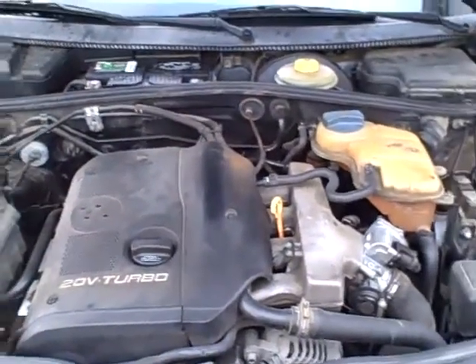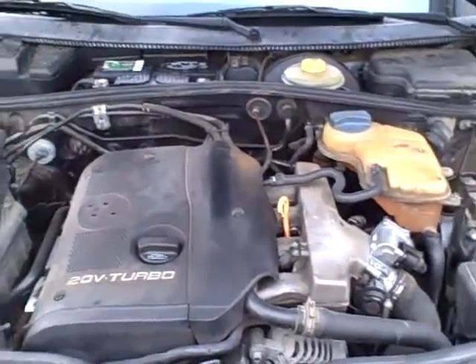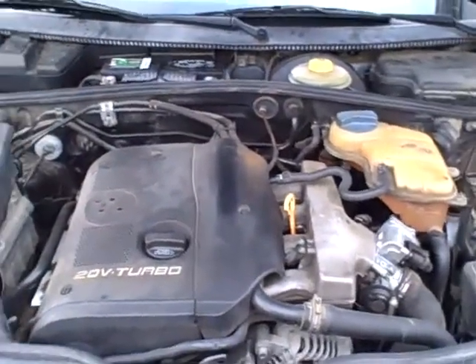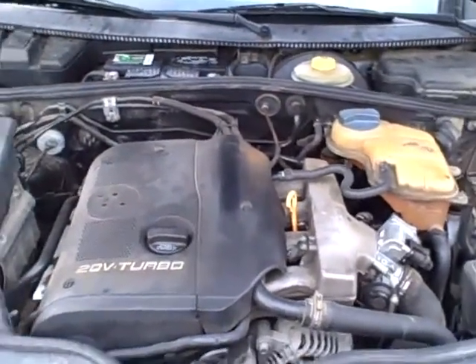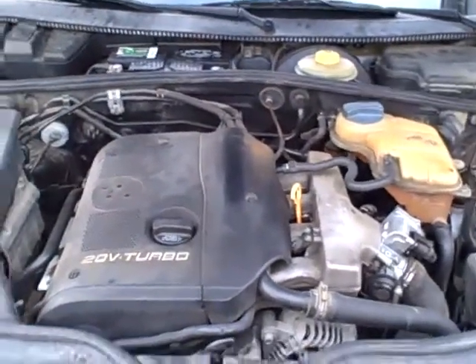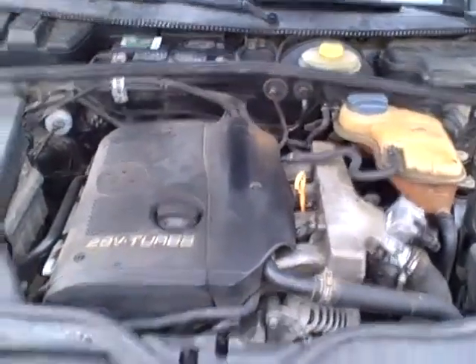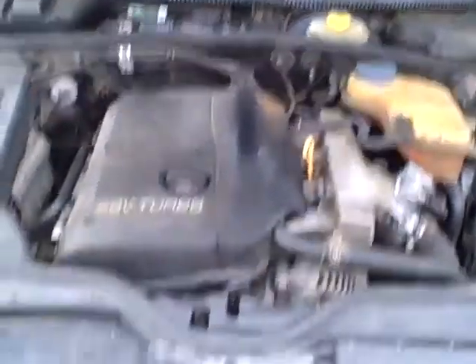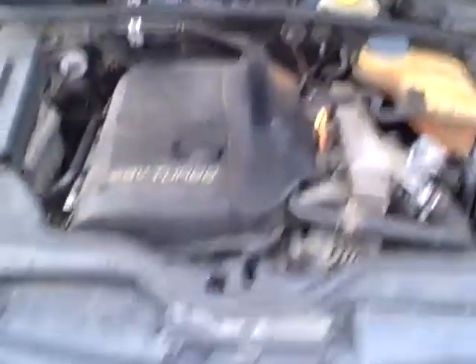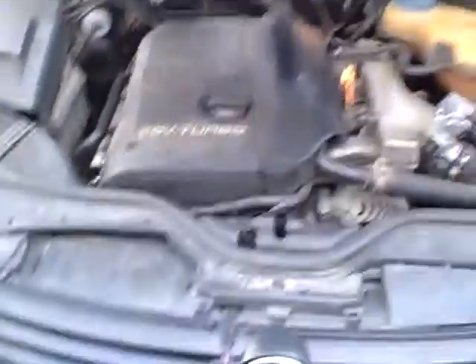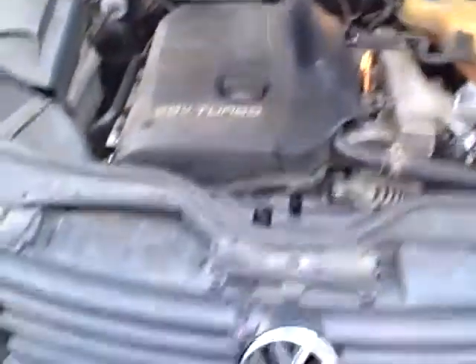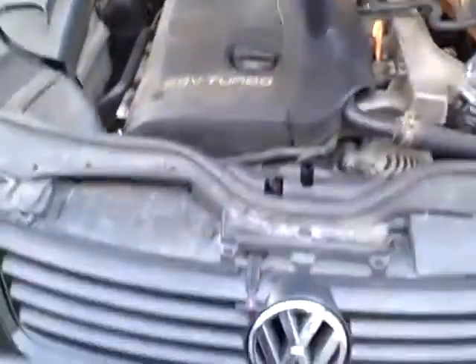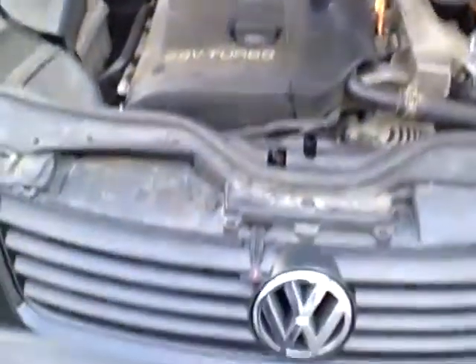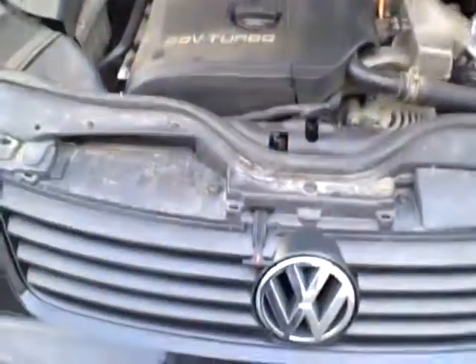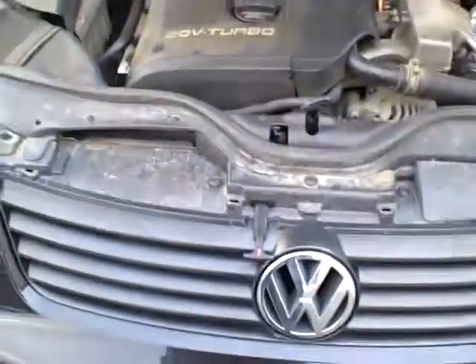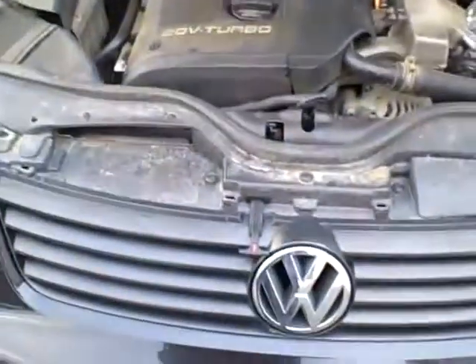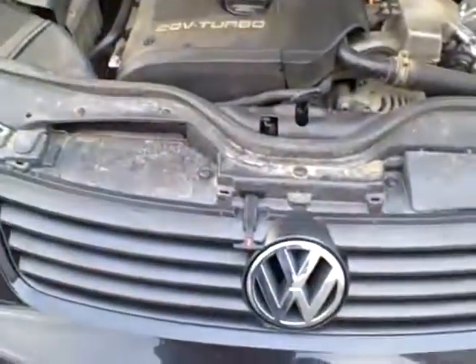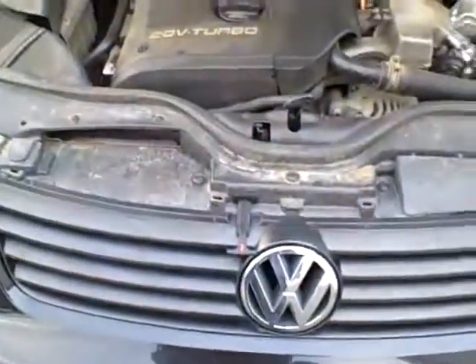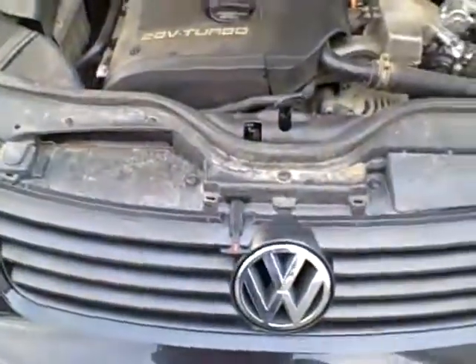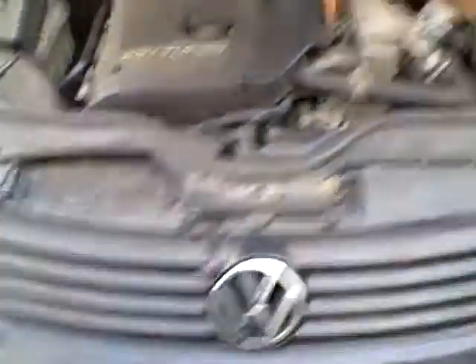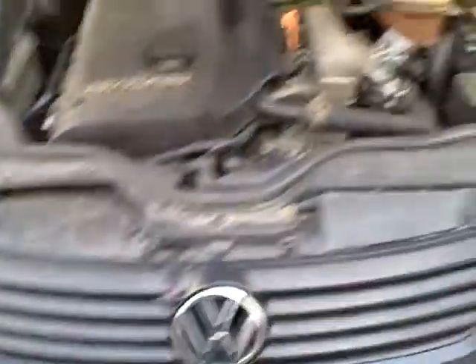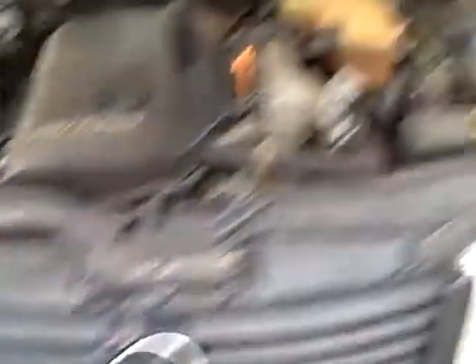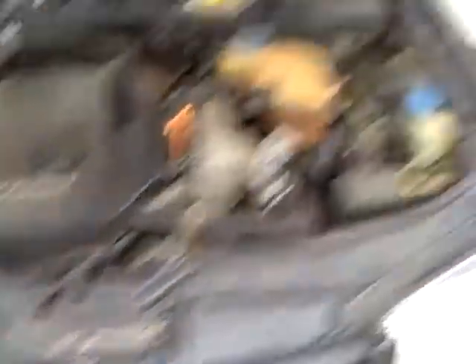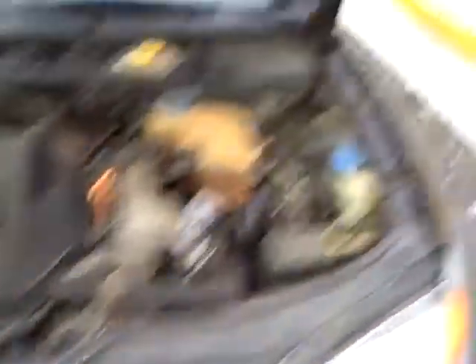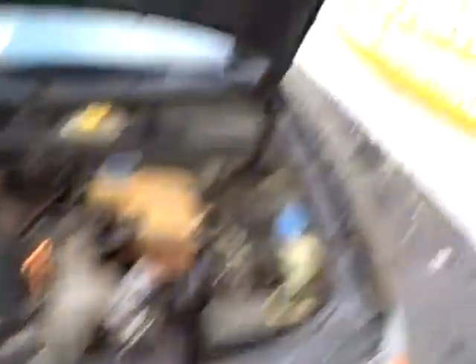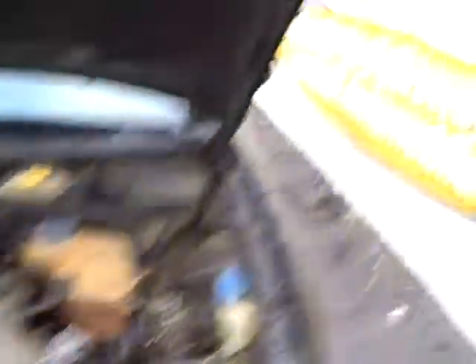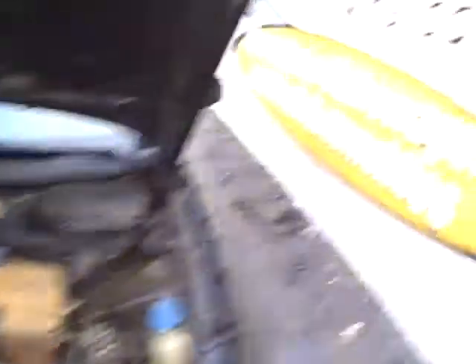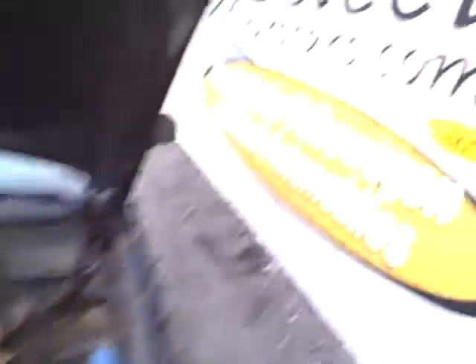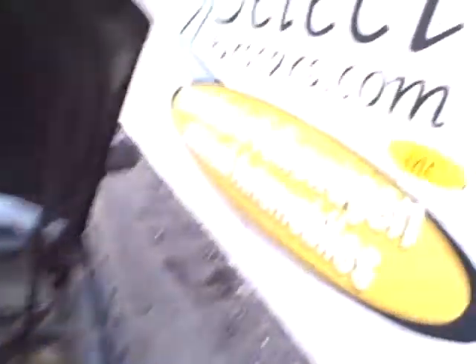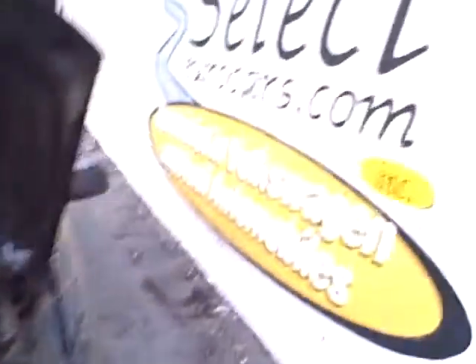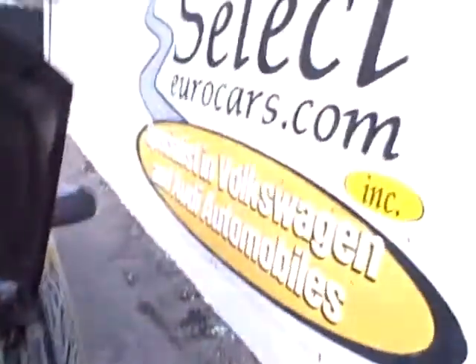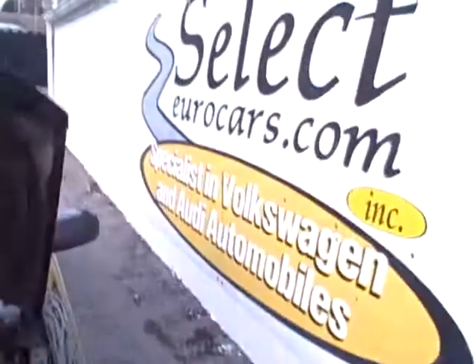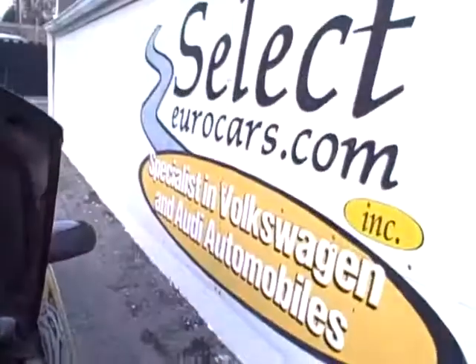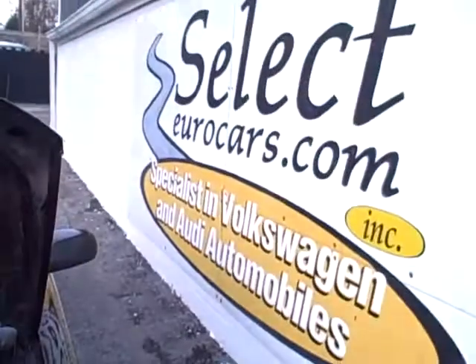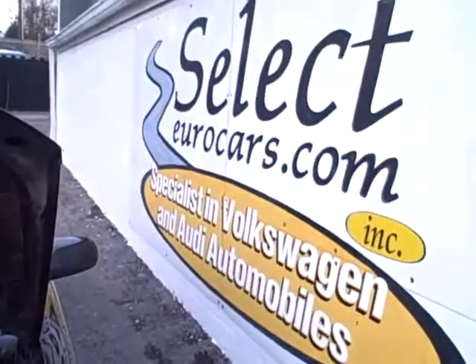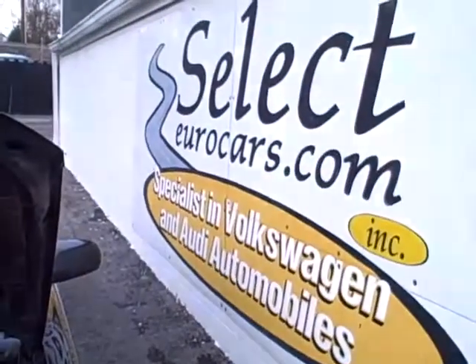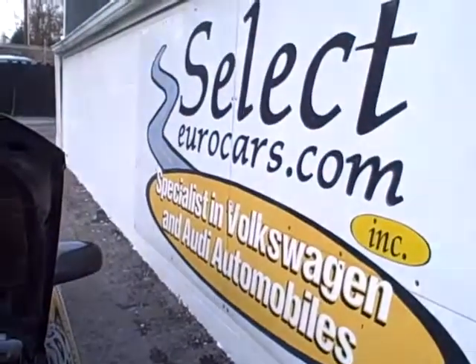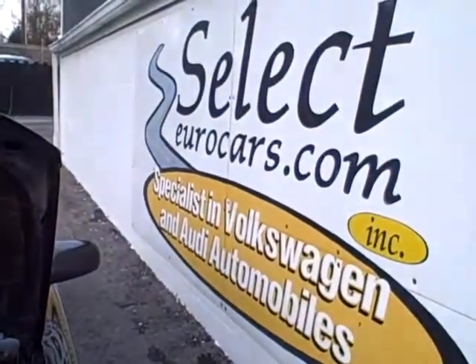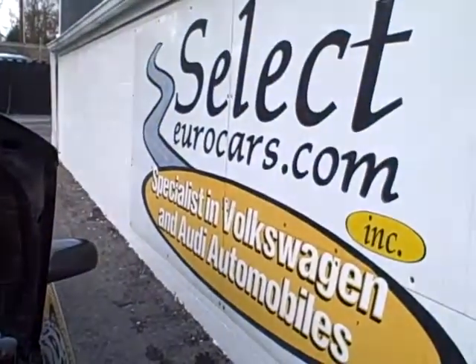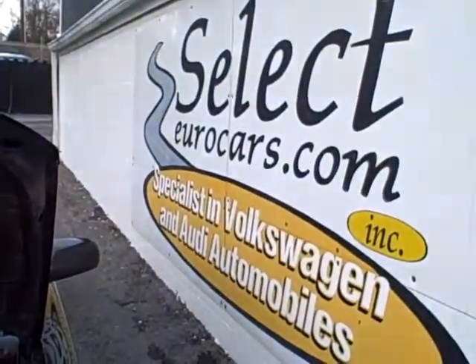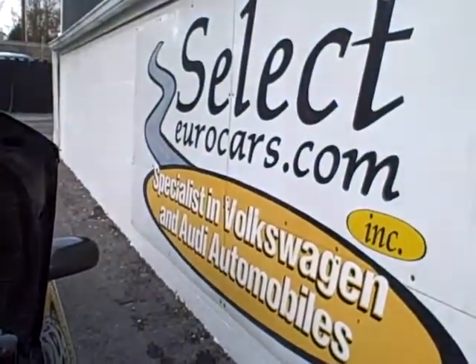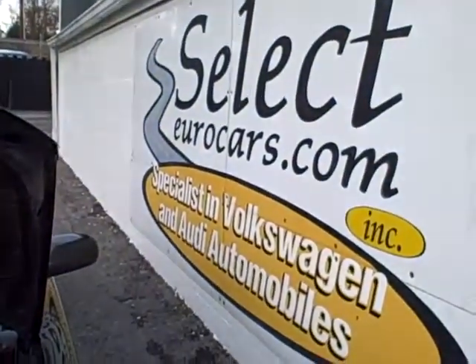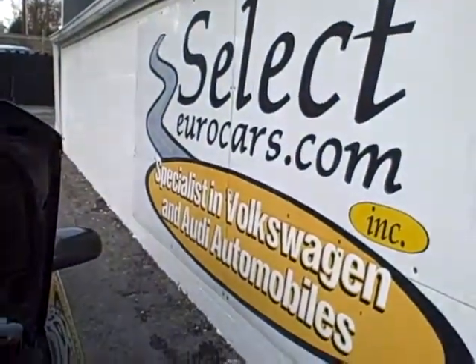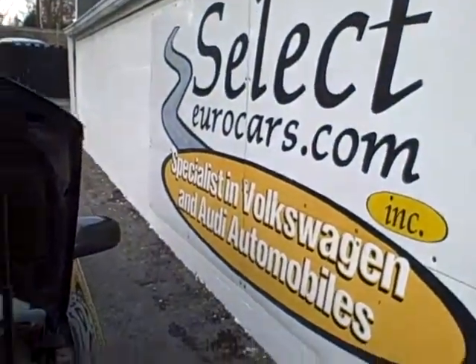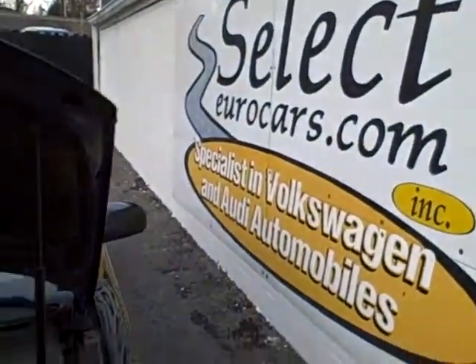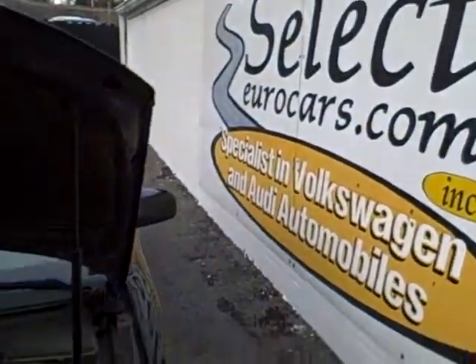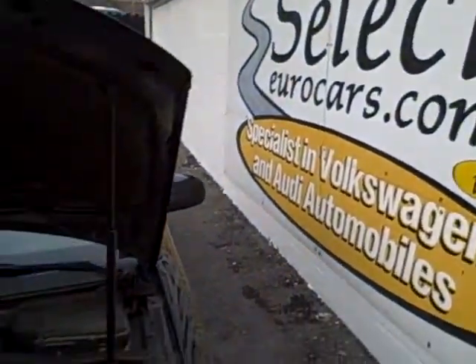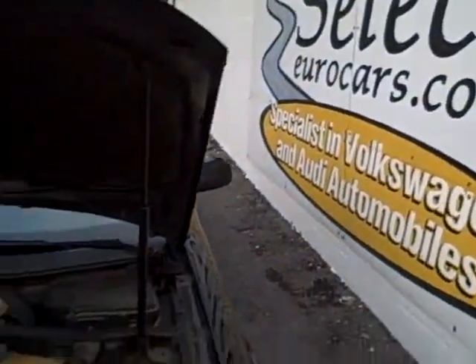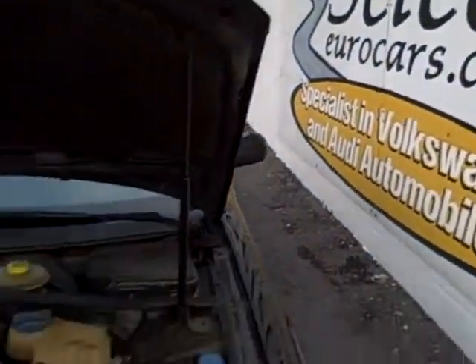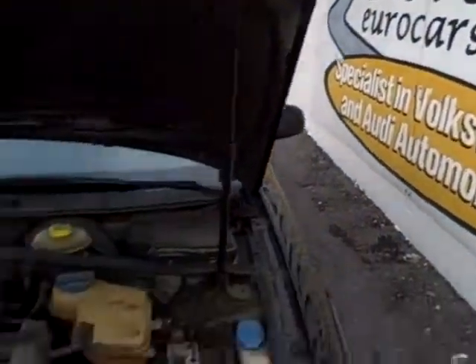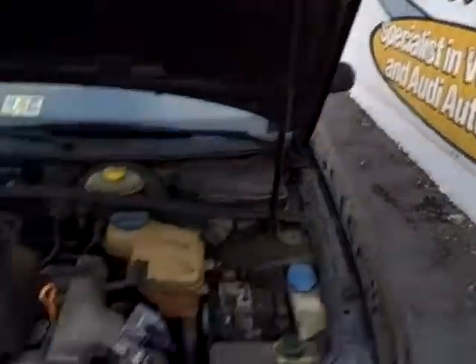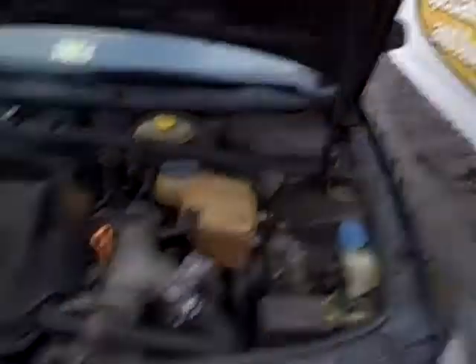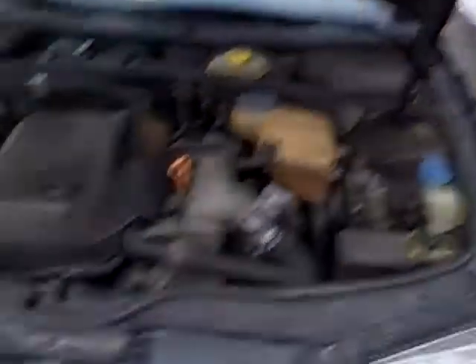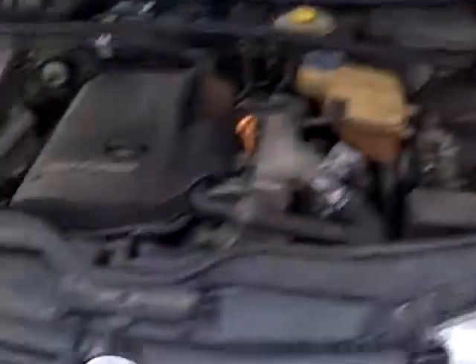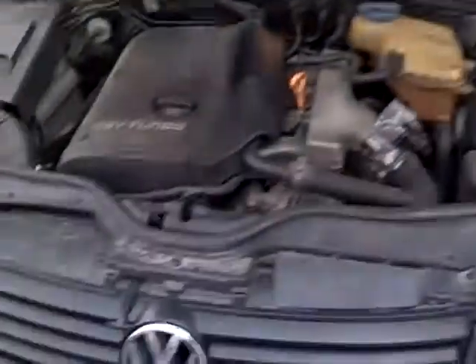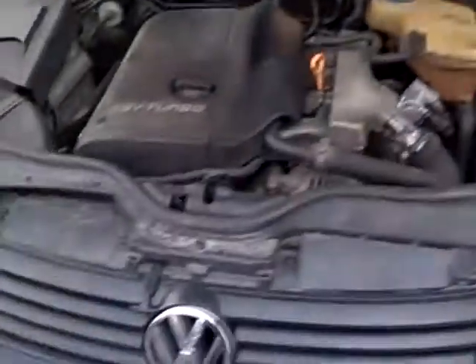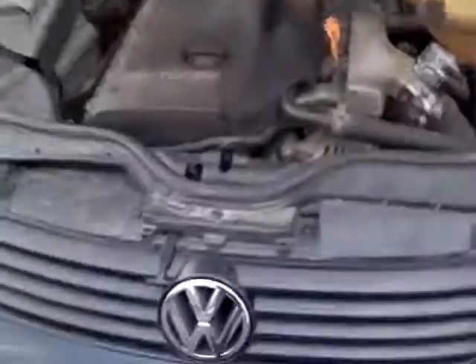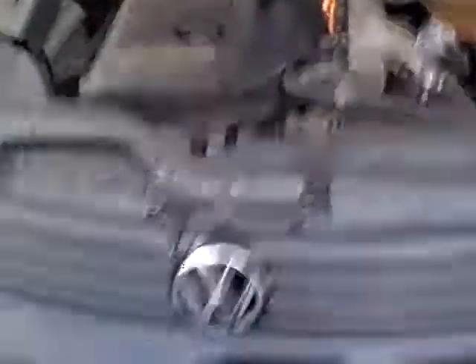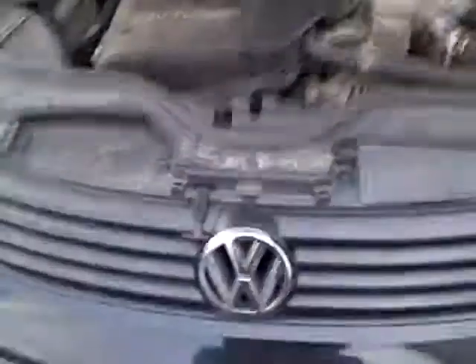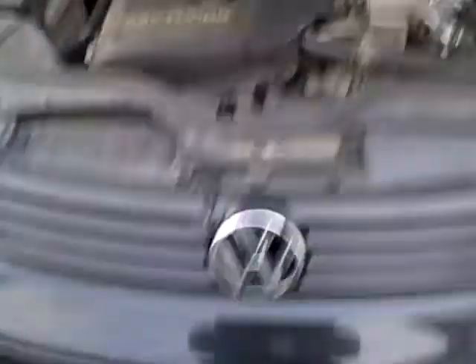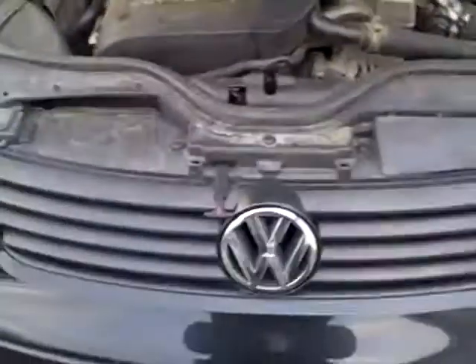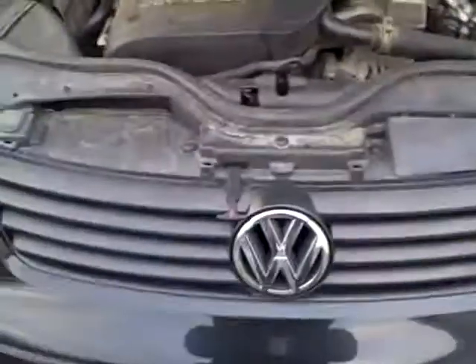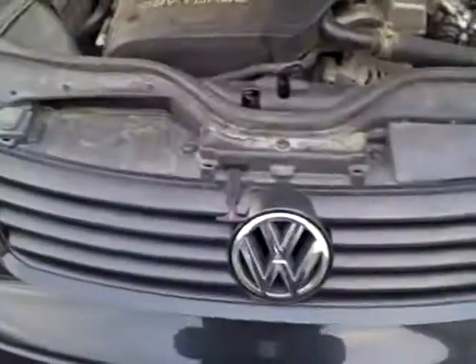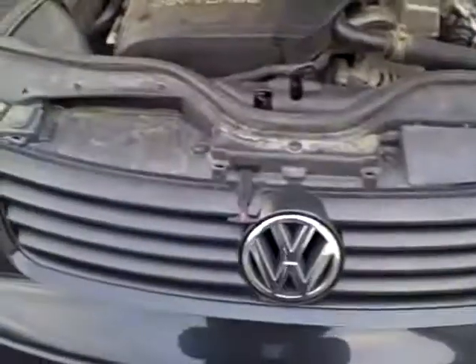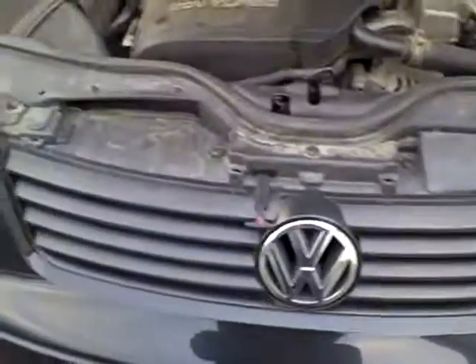We're open seven days a week for an enjoyable test drive here at selecteurocars.com. Hope to see you, thank you.